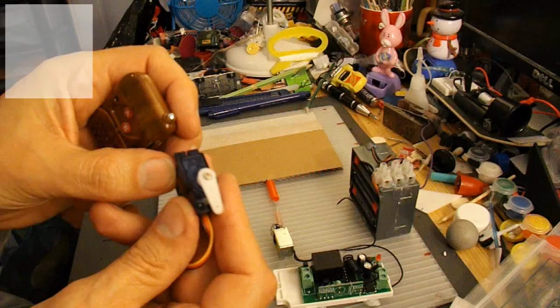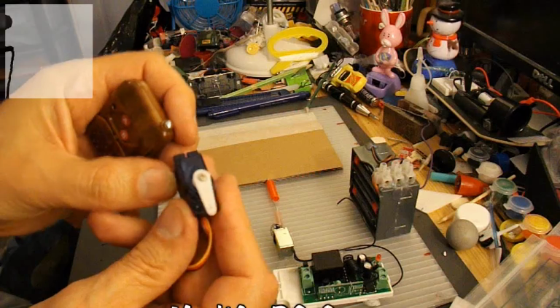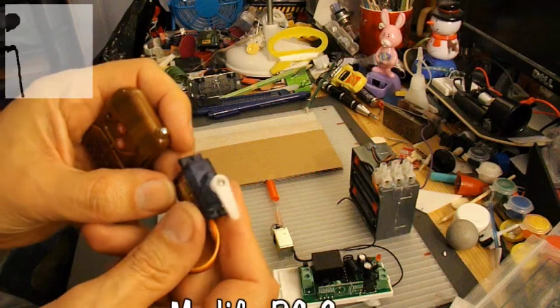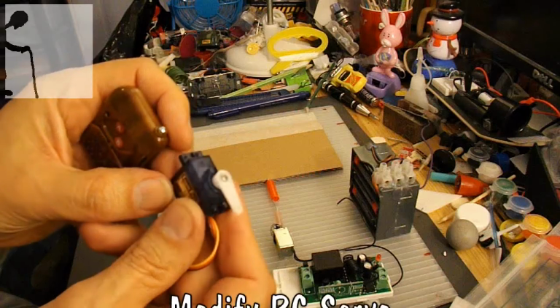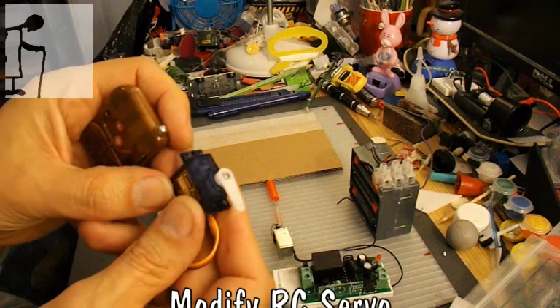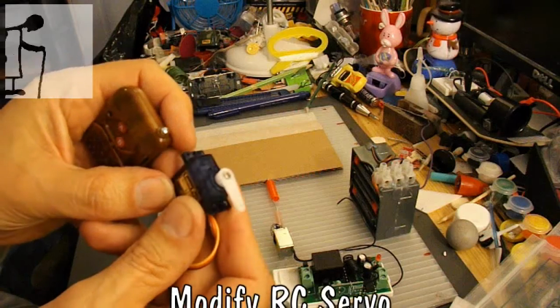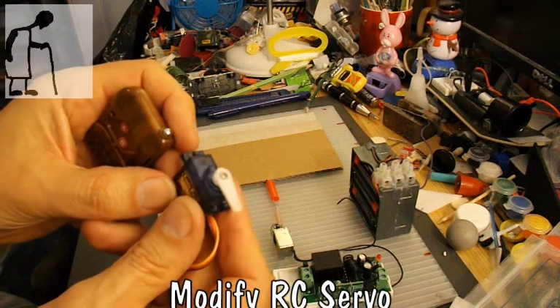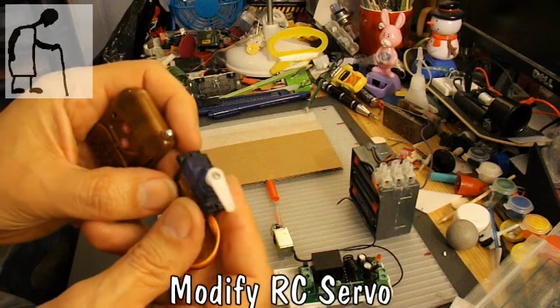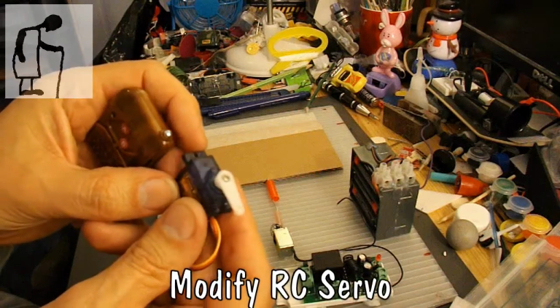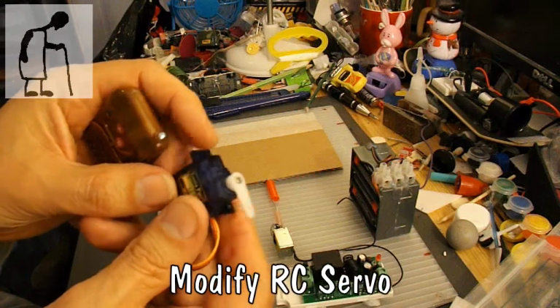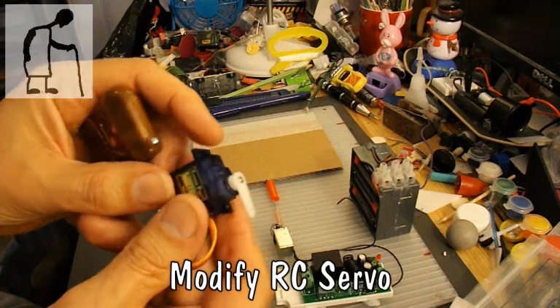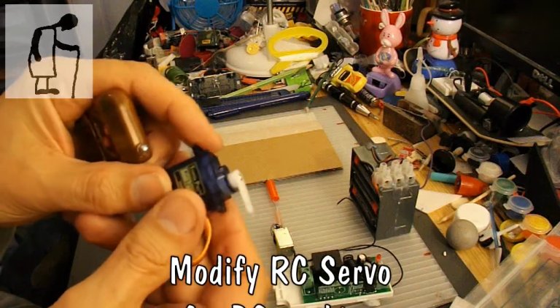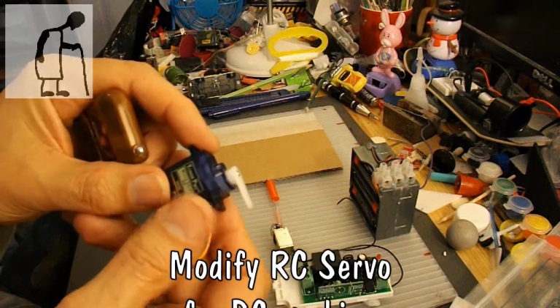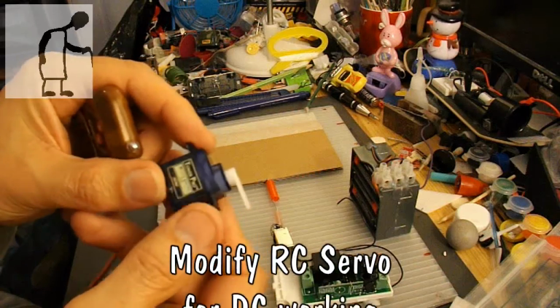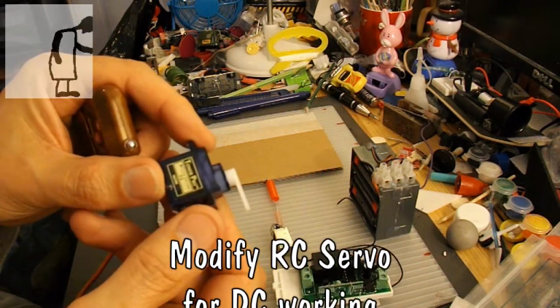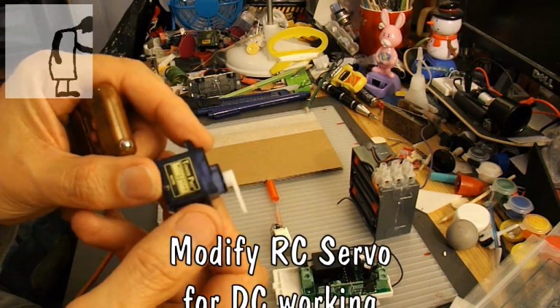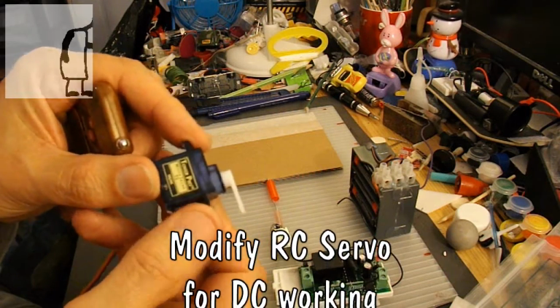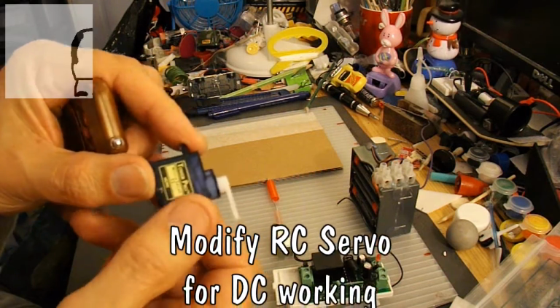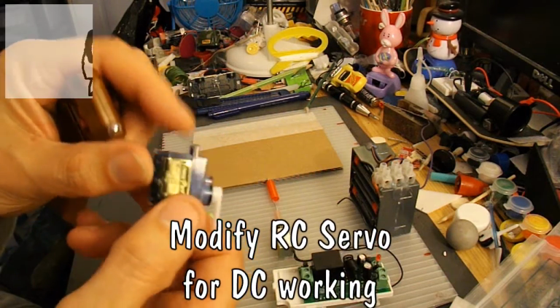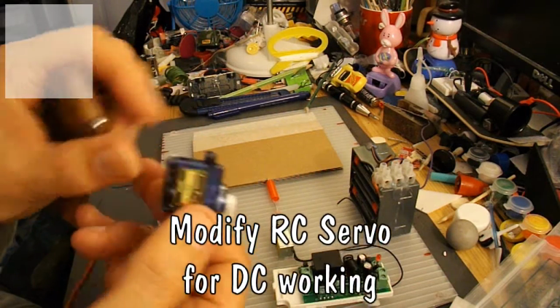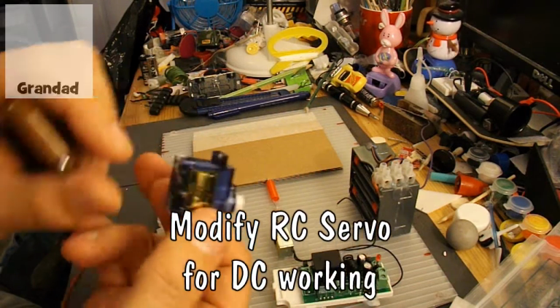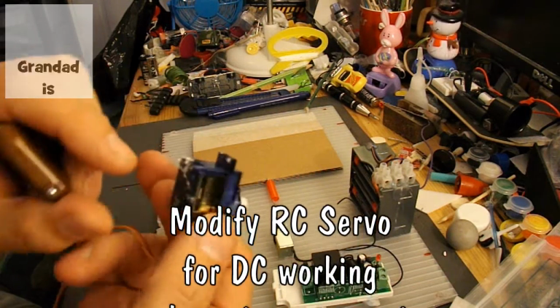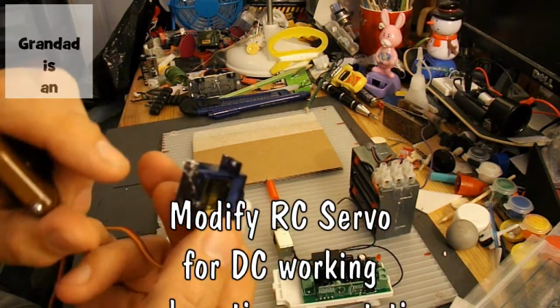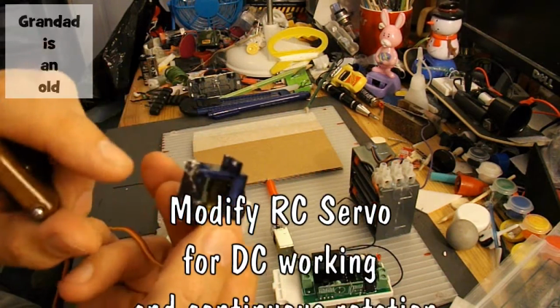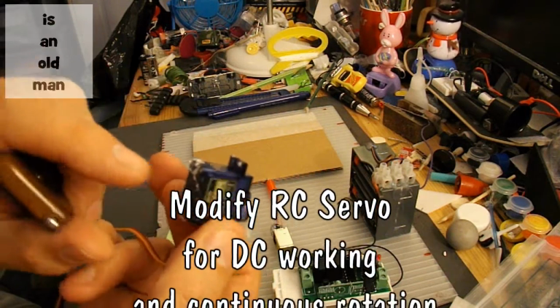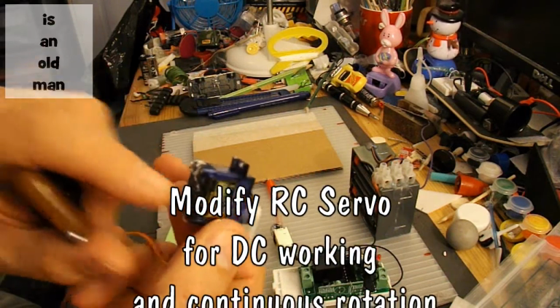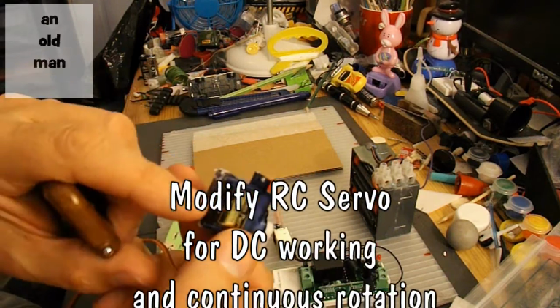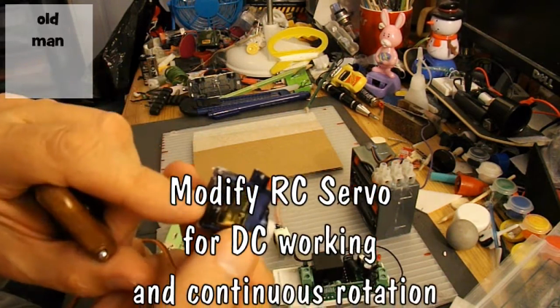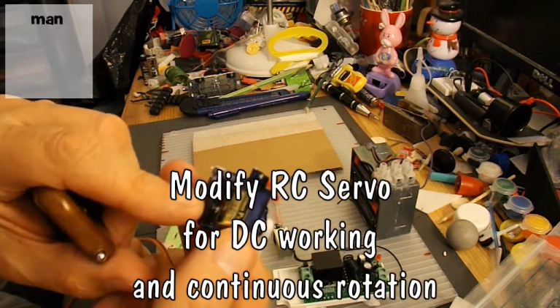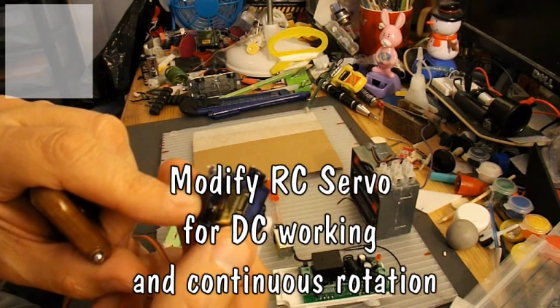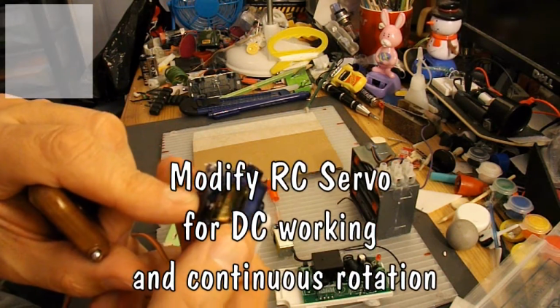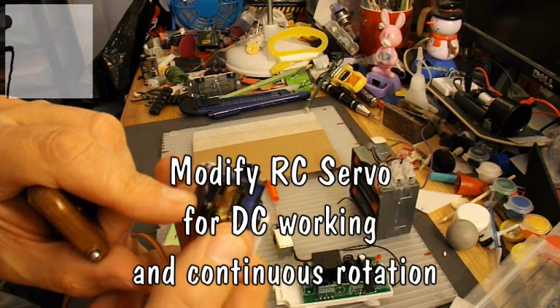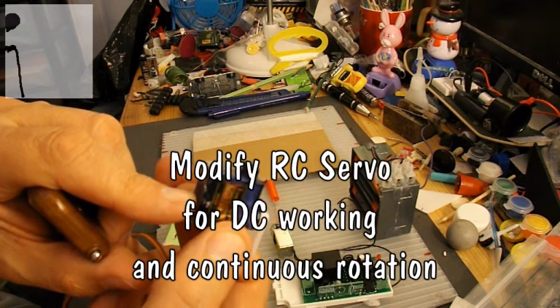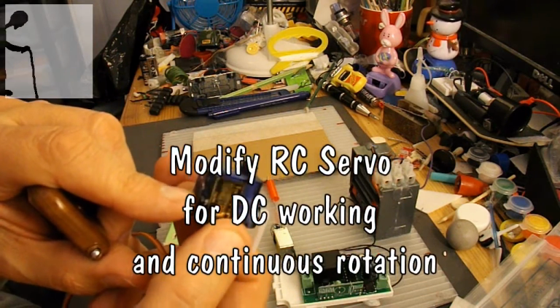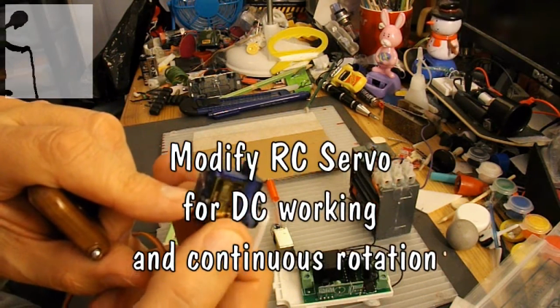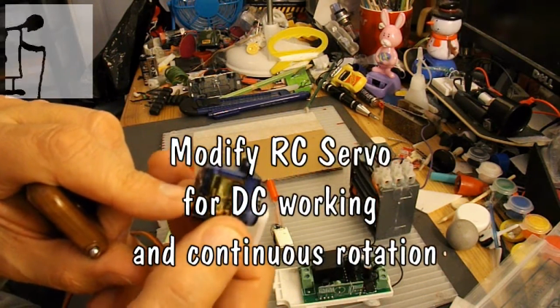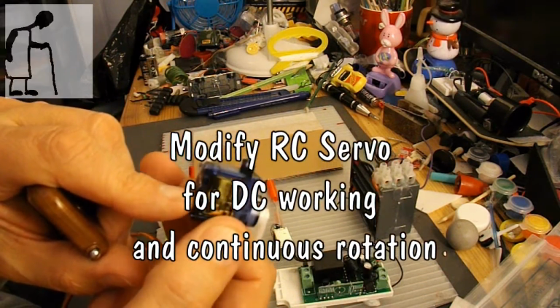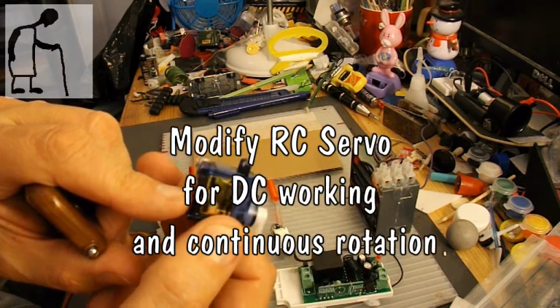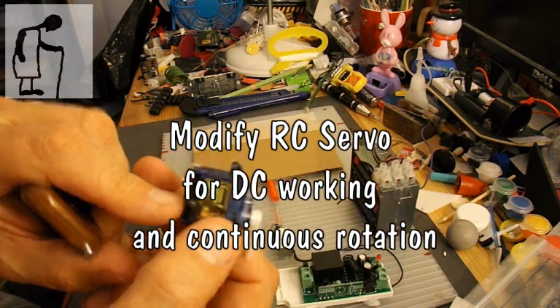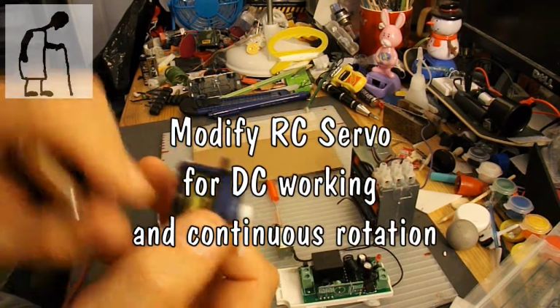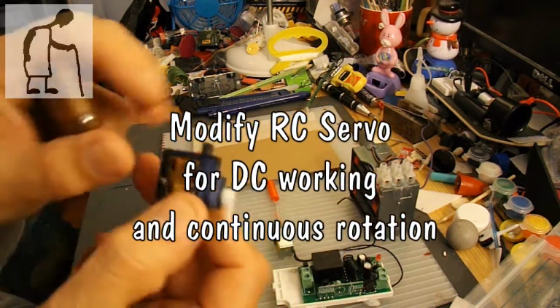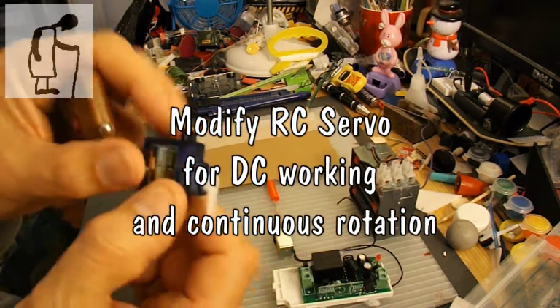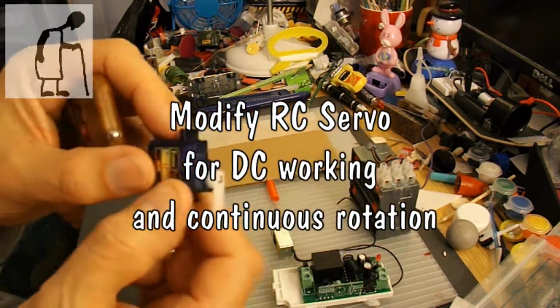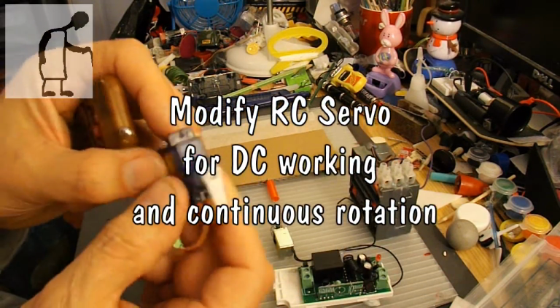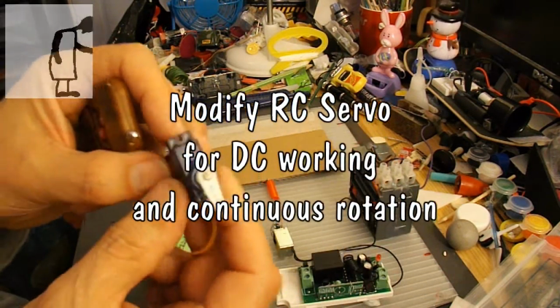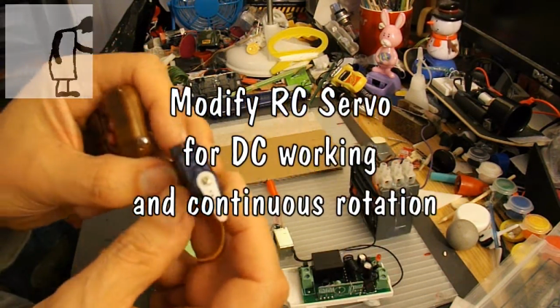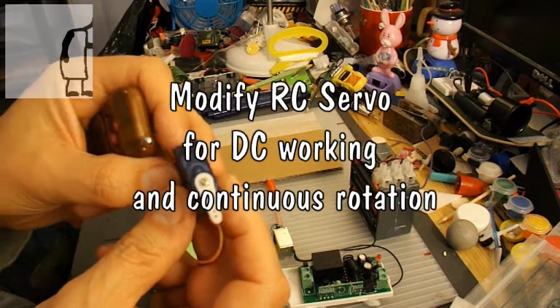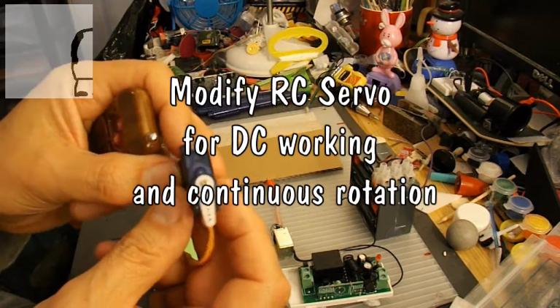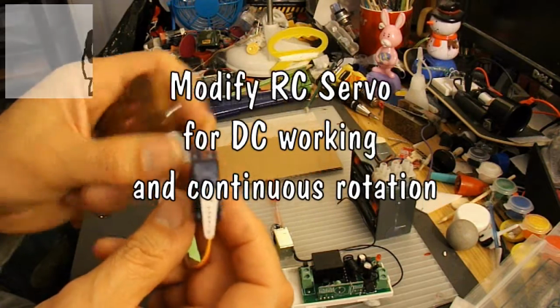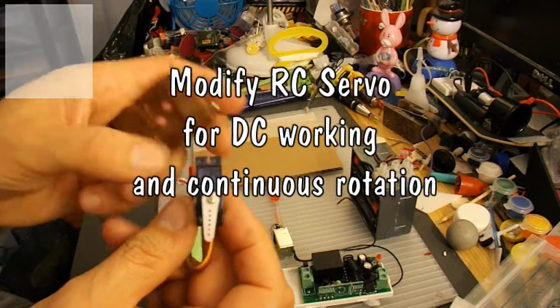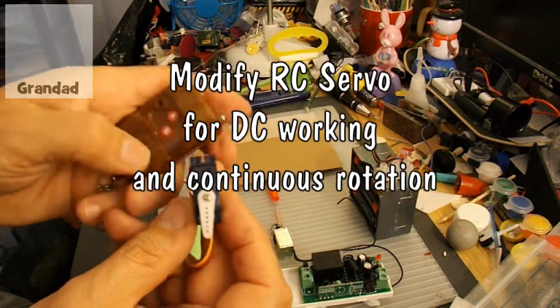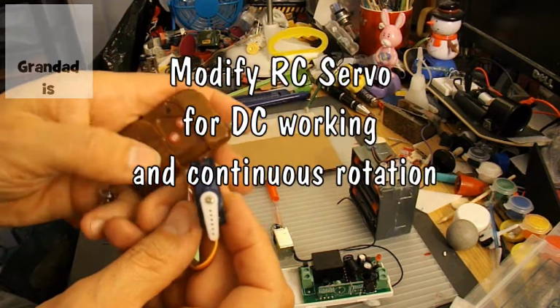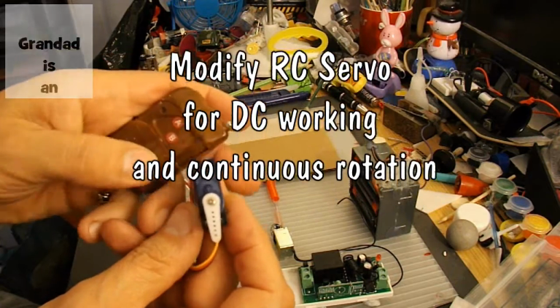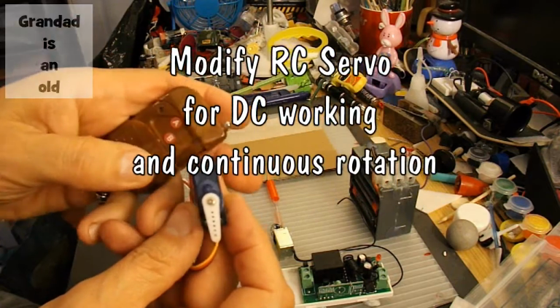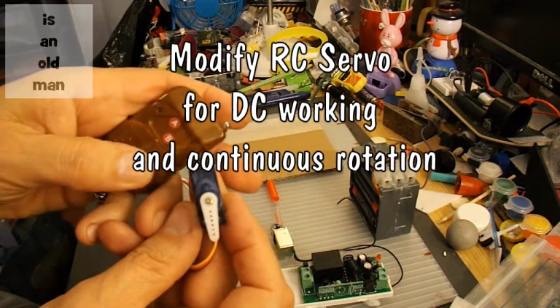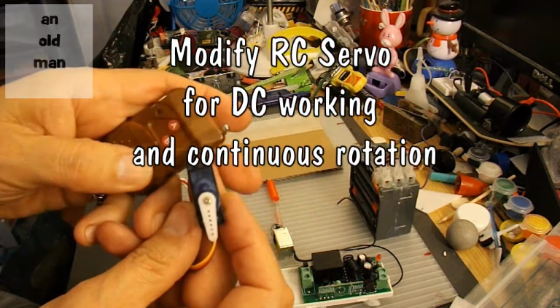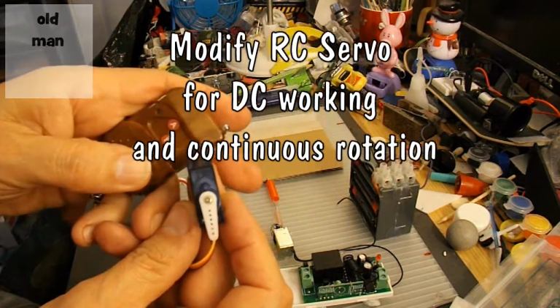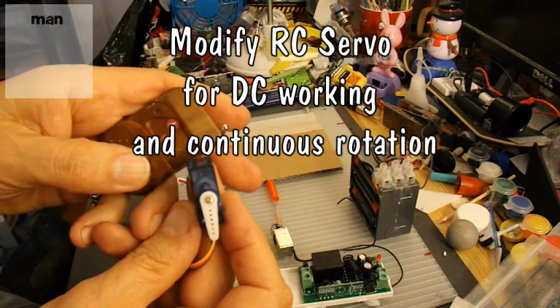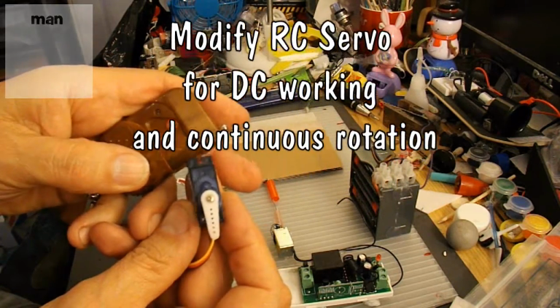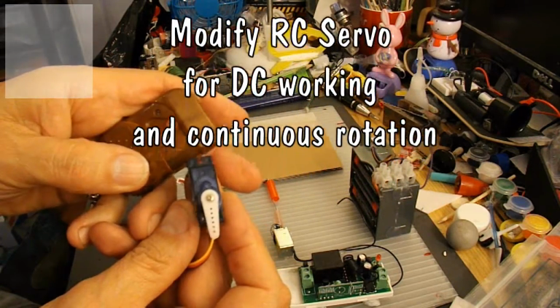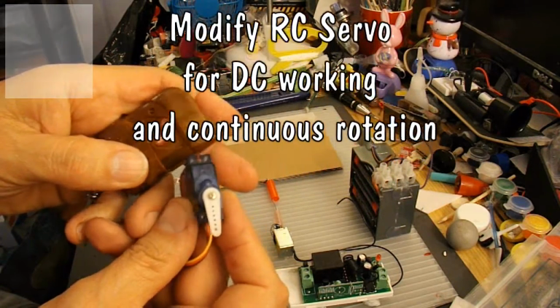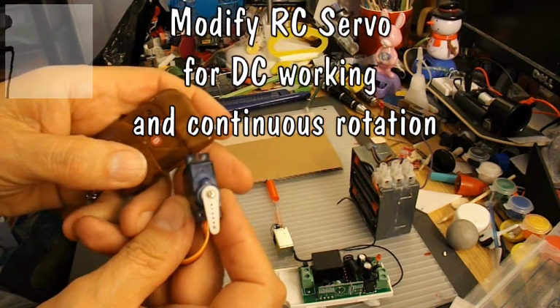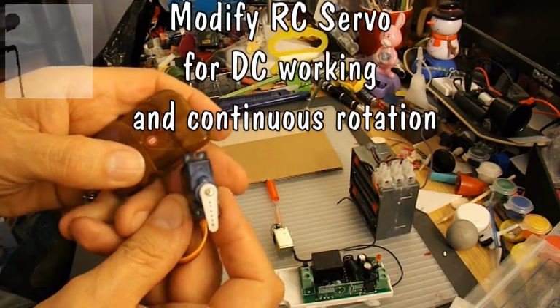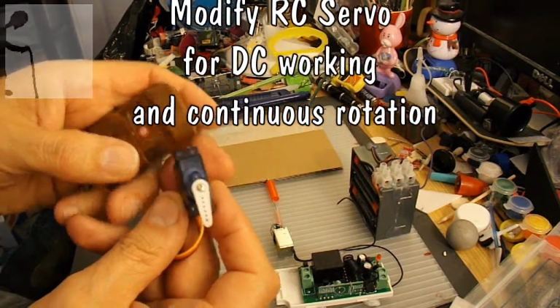I think the only thing I can do is rig it up and show you what I mean, because talking about it probably doesn't explain it very well.